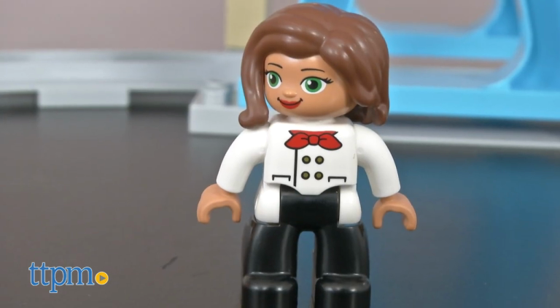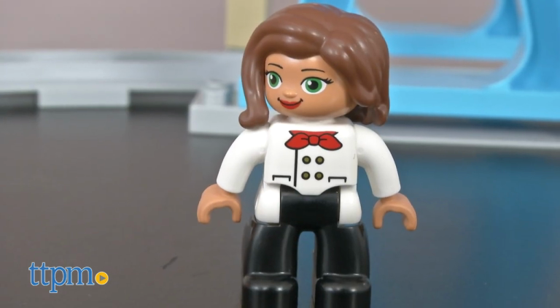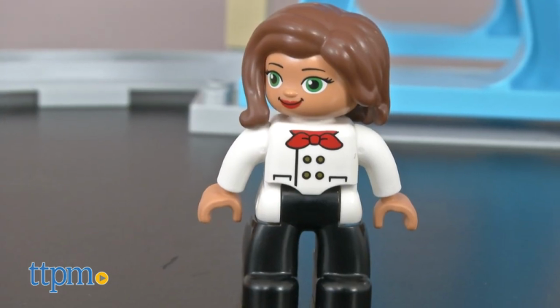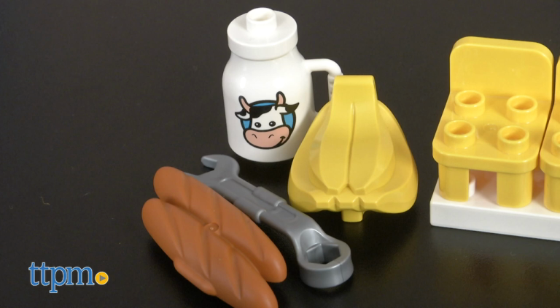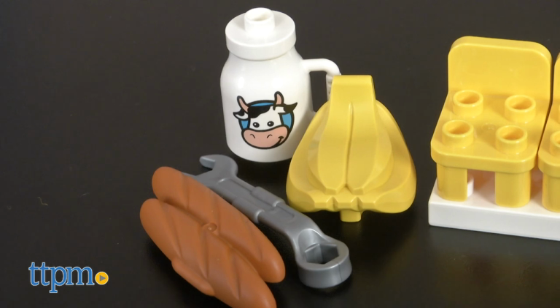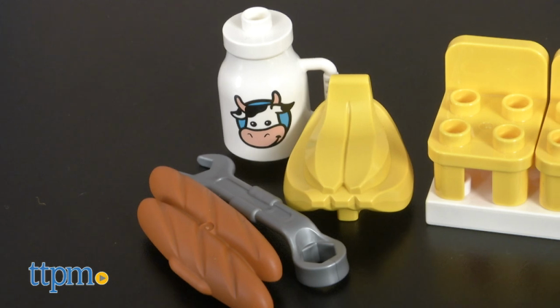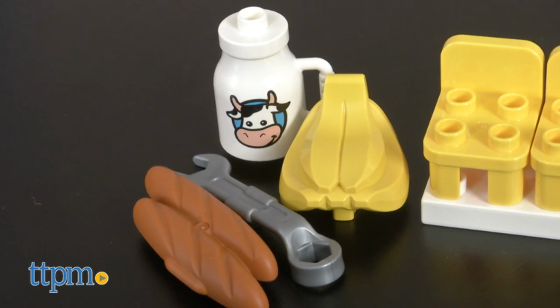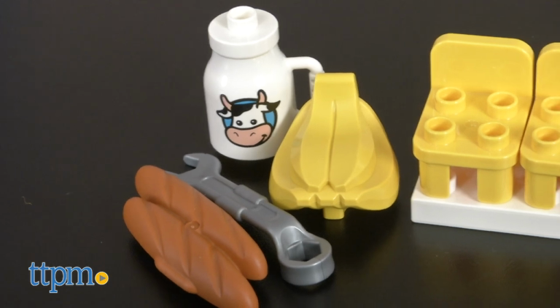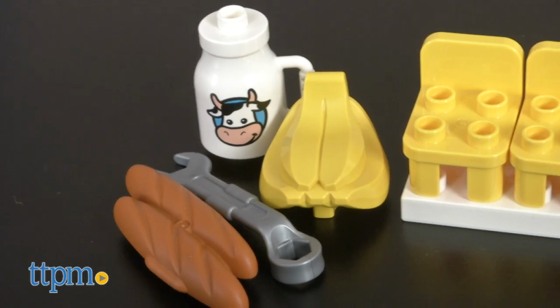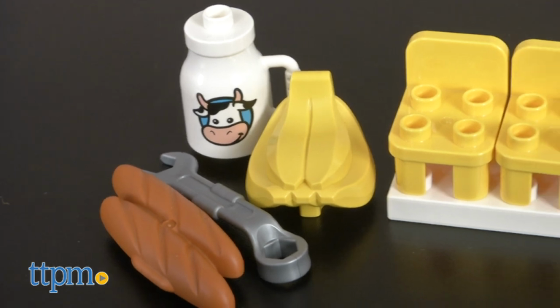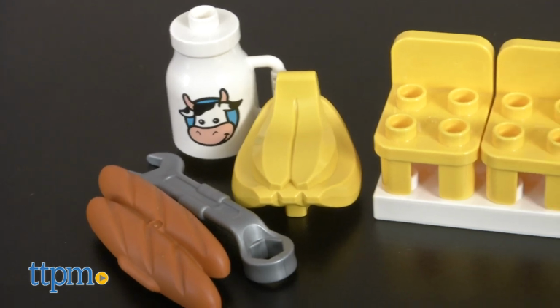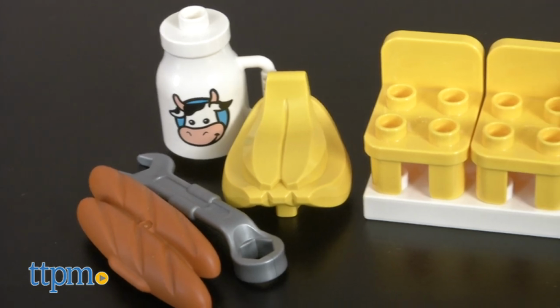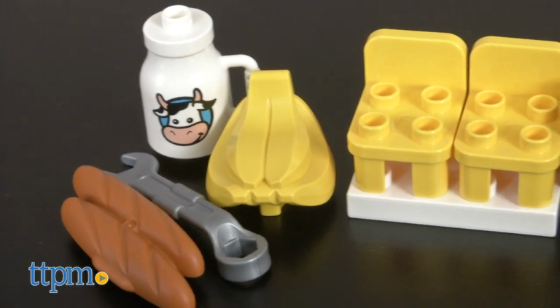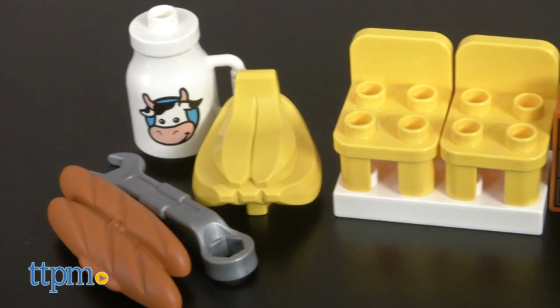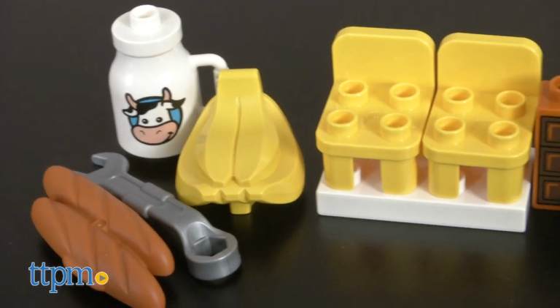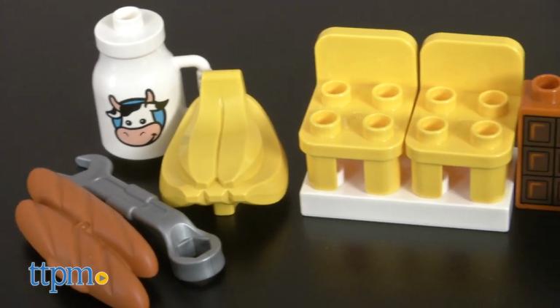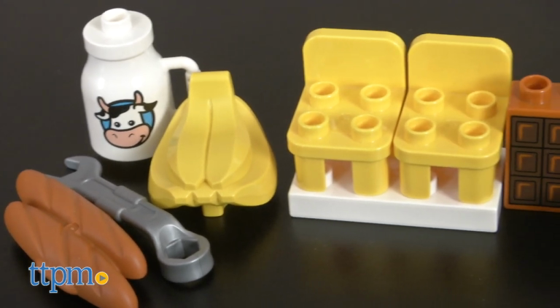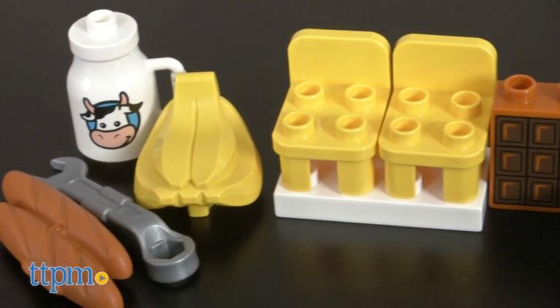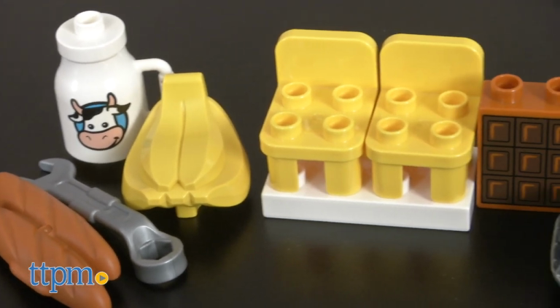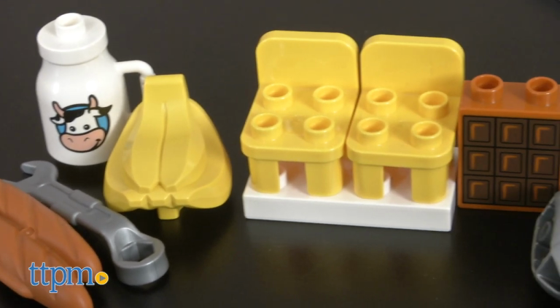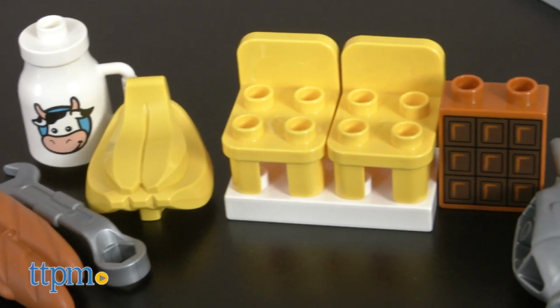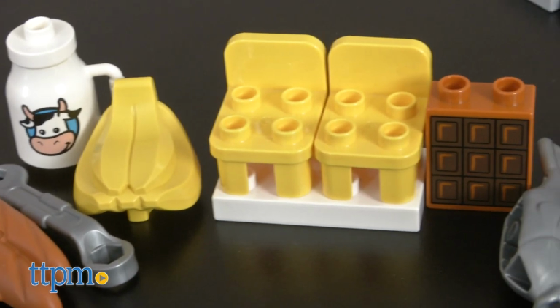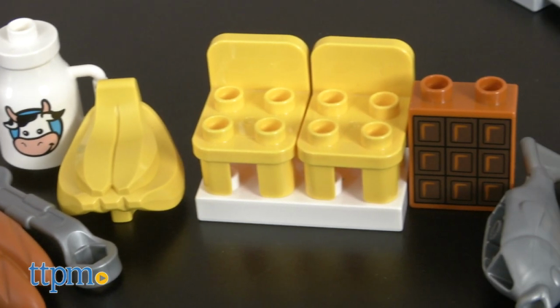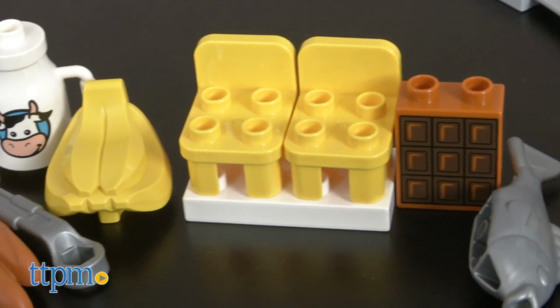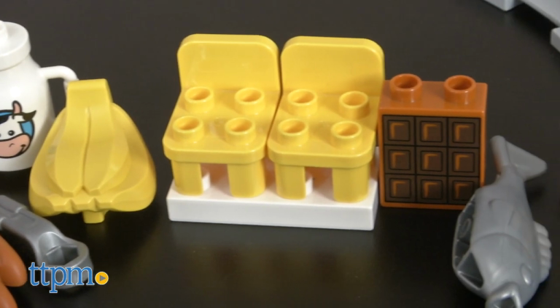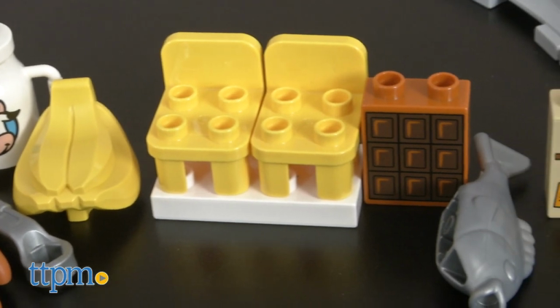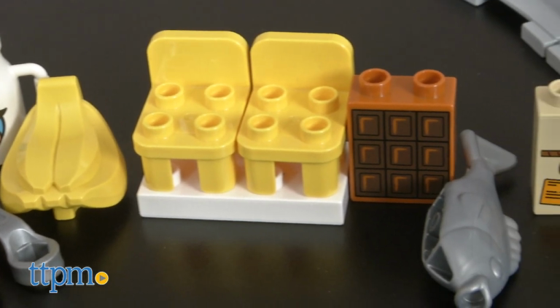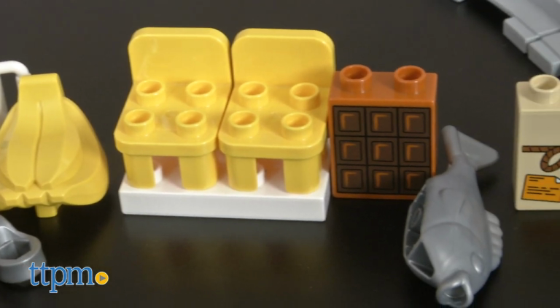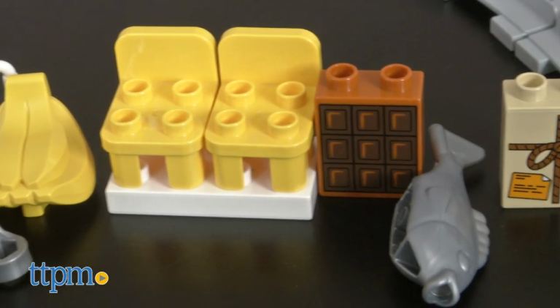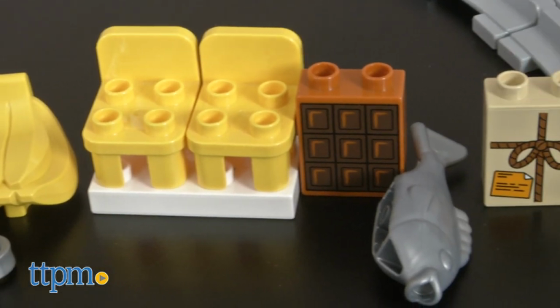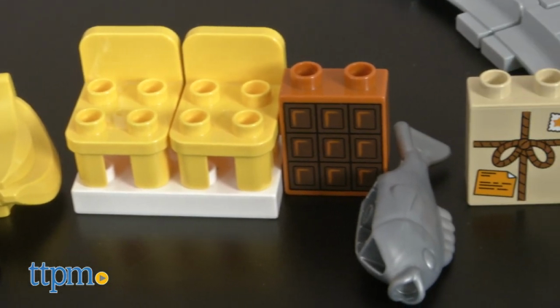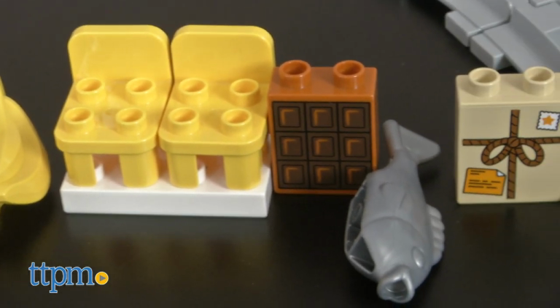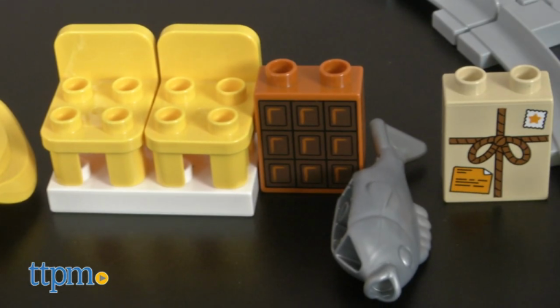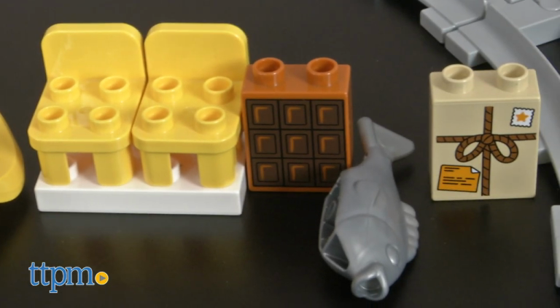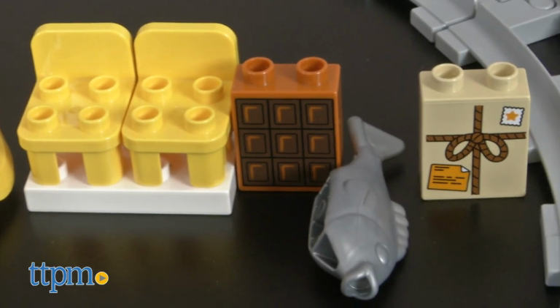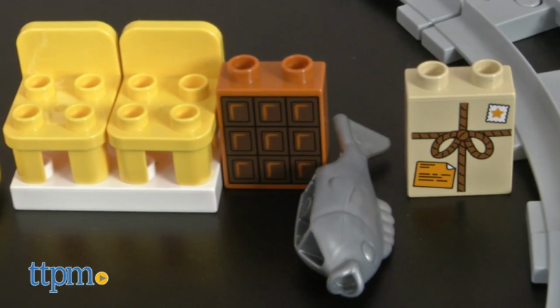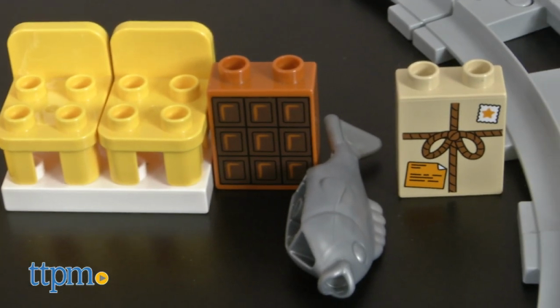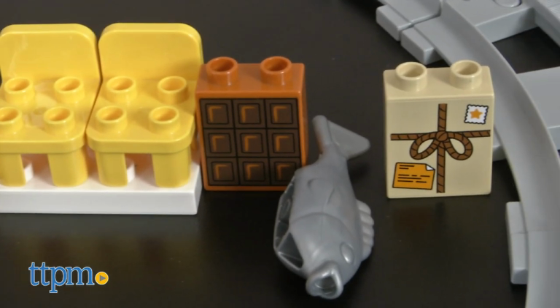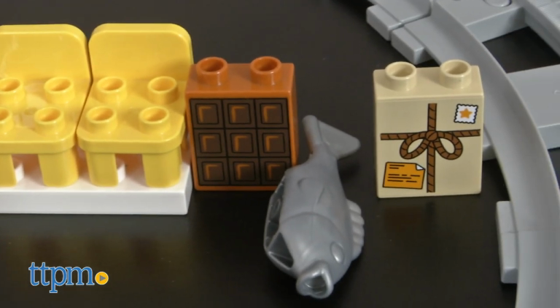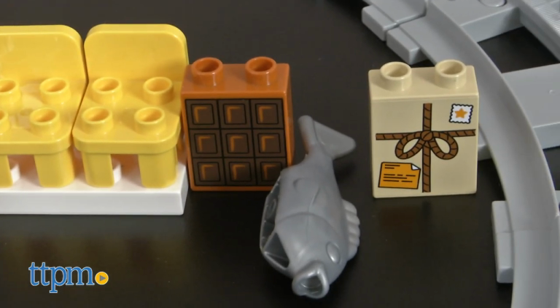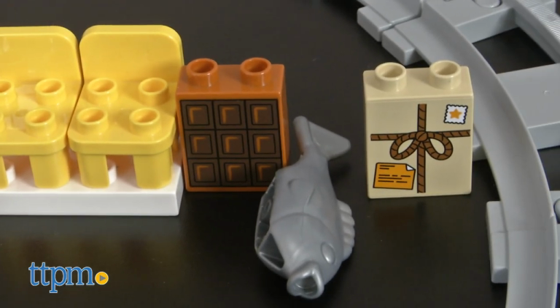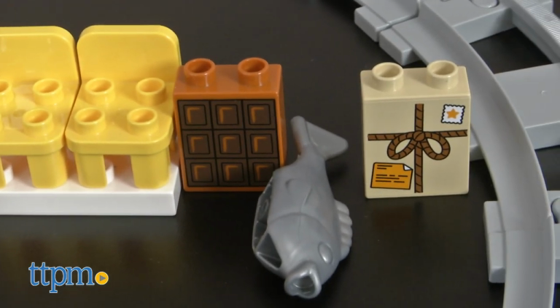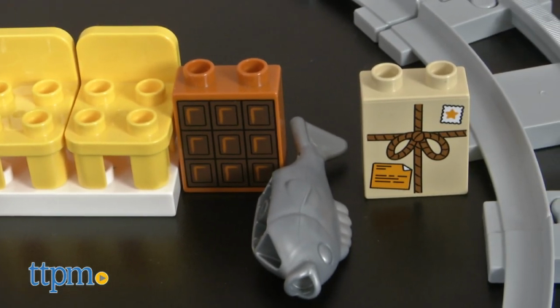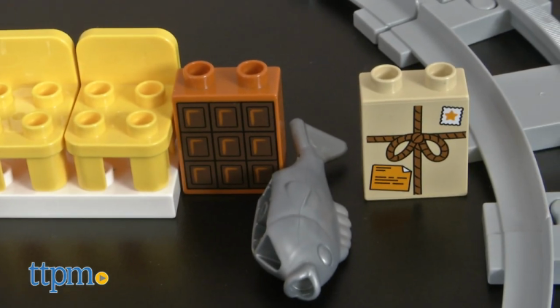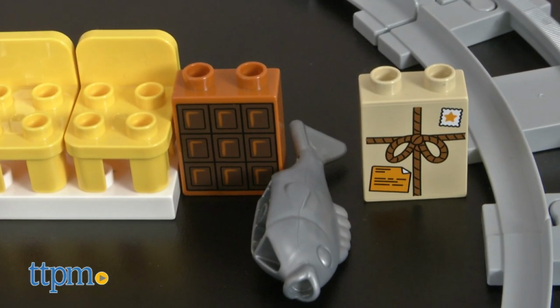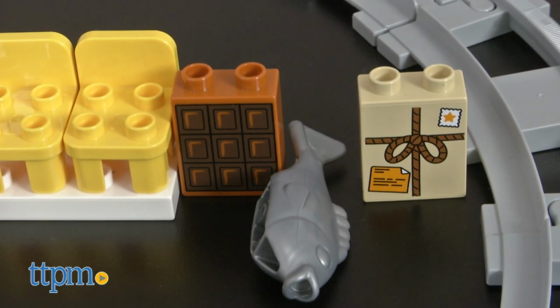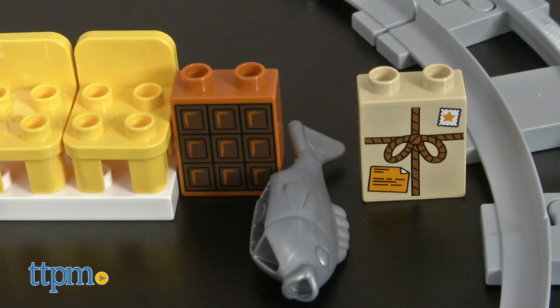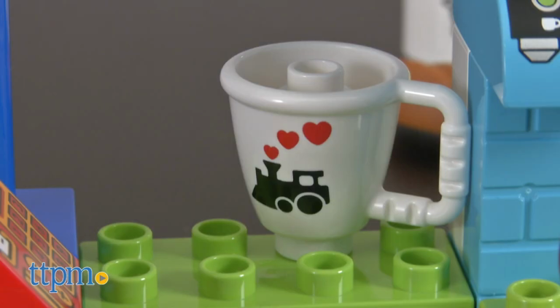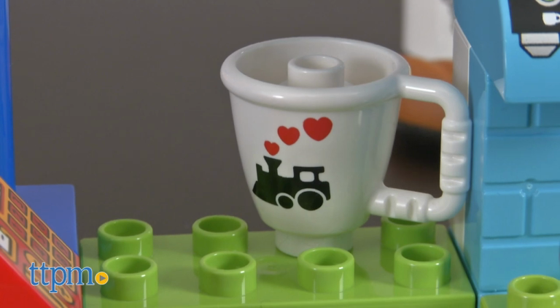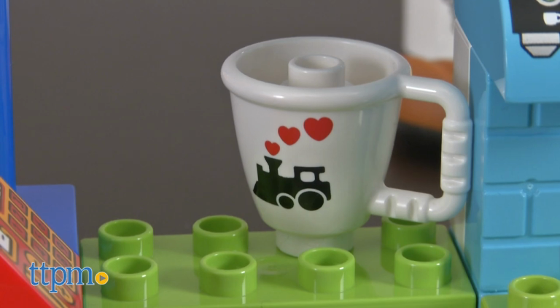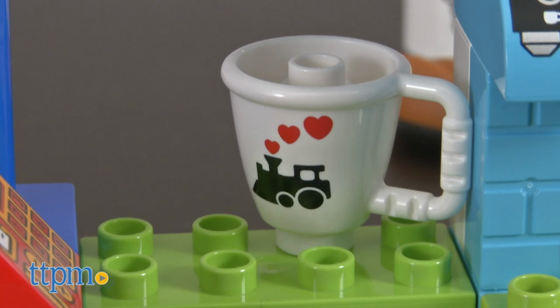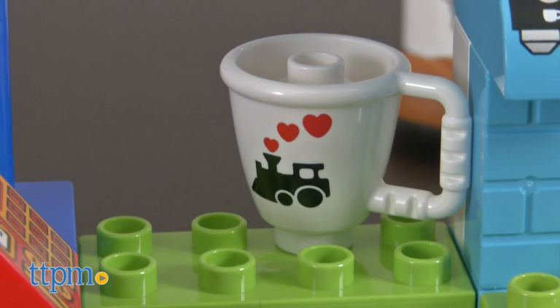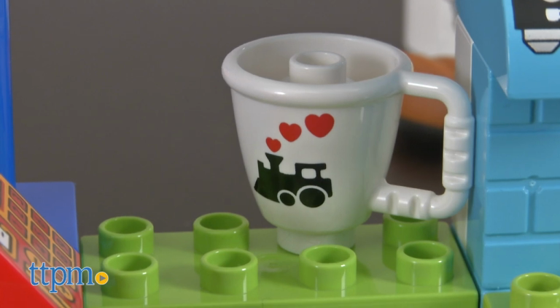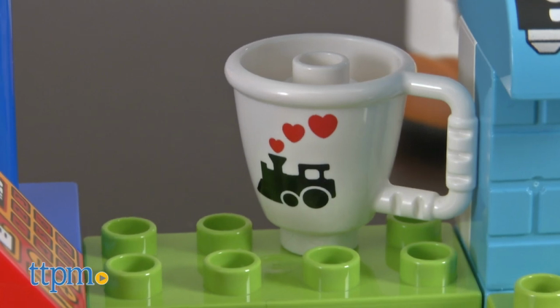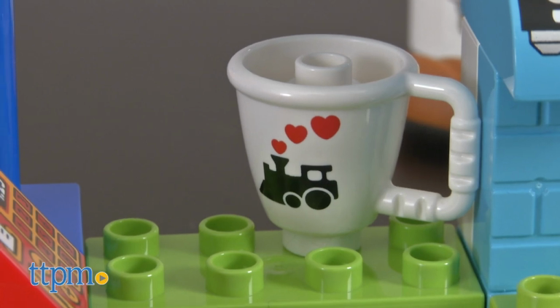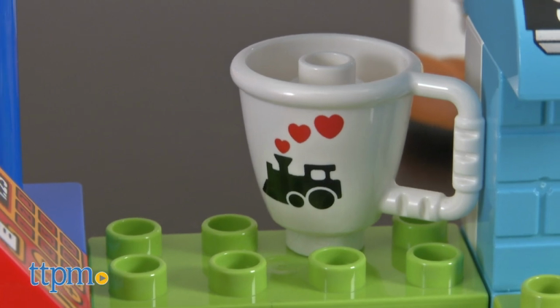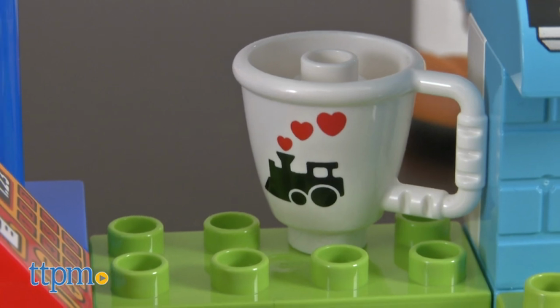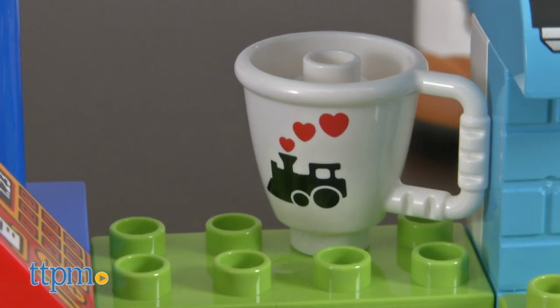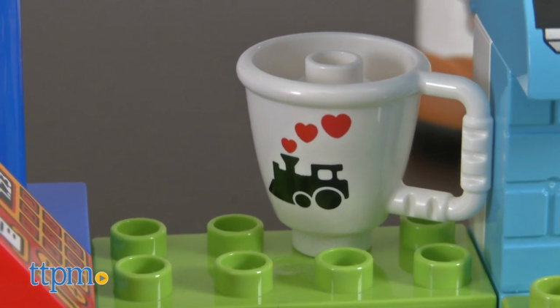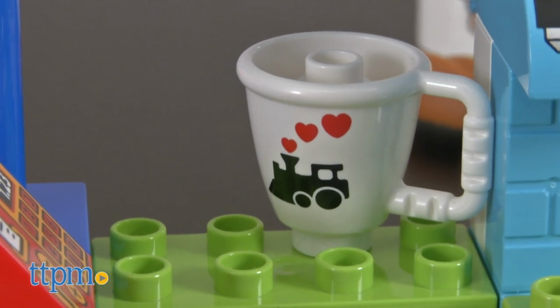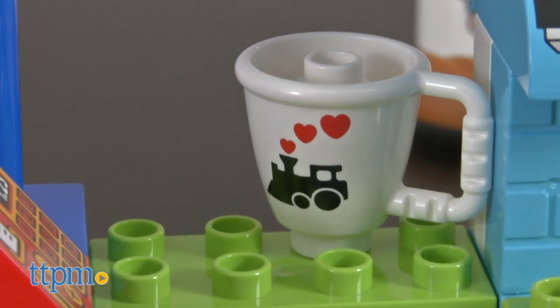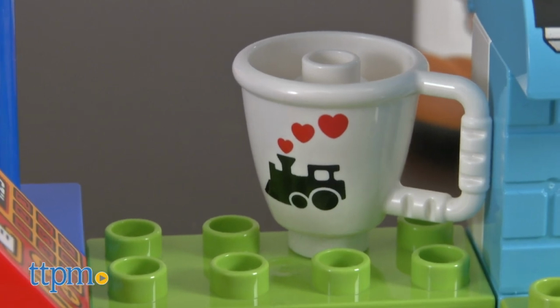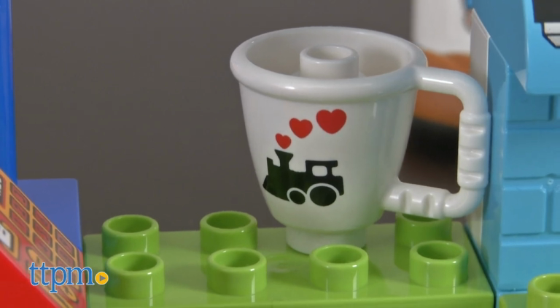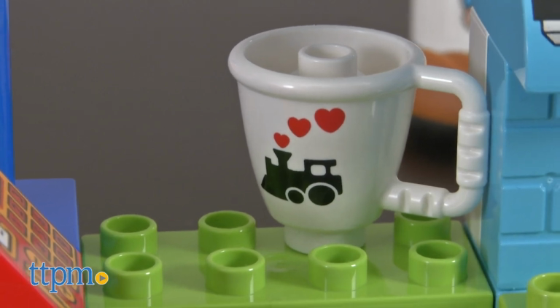And you can't have a cargo train without cargo. Kids can chug around and set up a variety of accessories. We love the coffee cup.